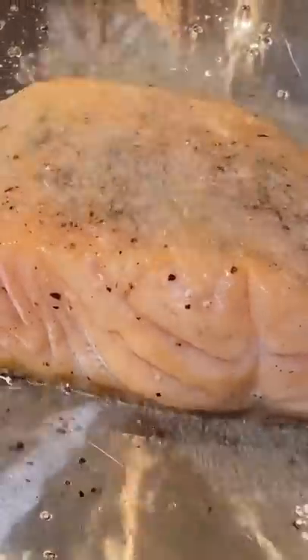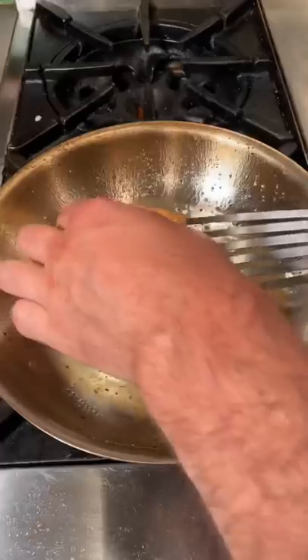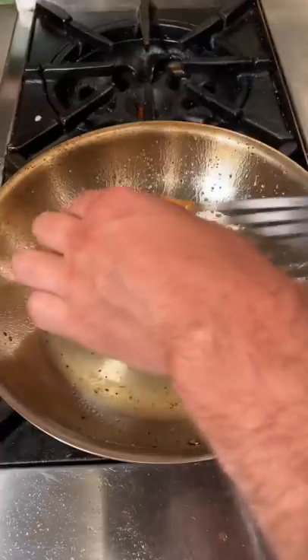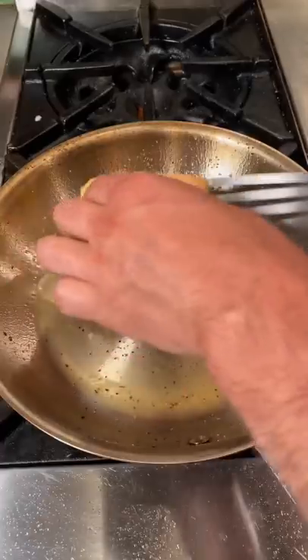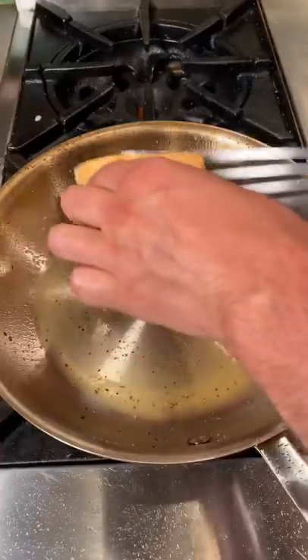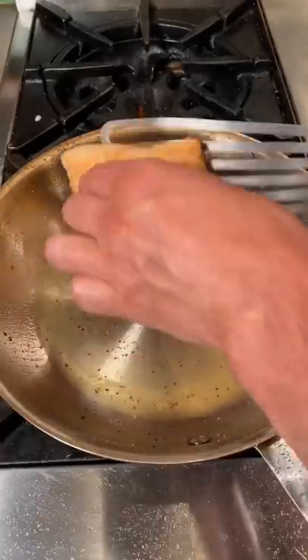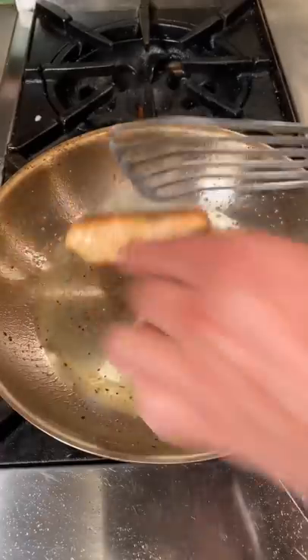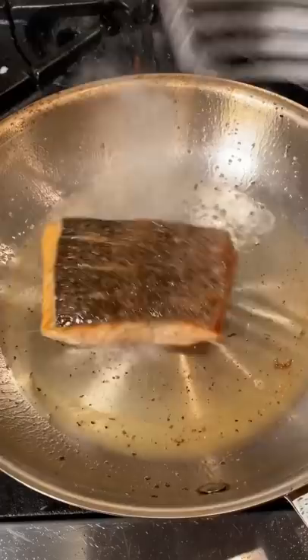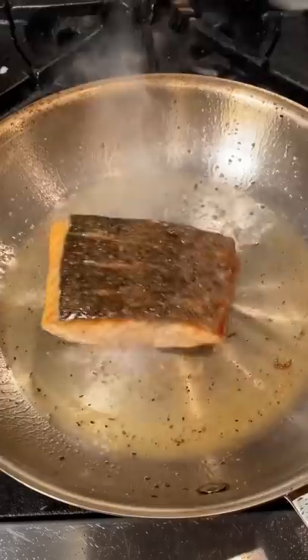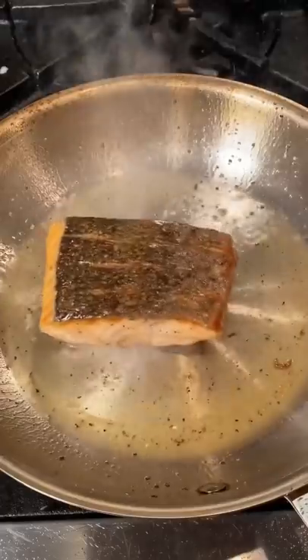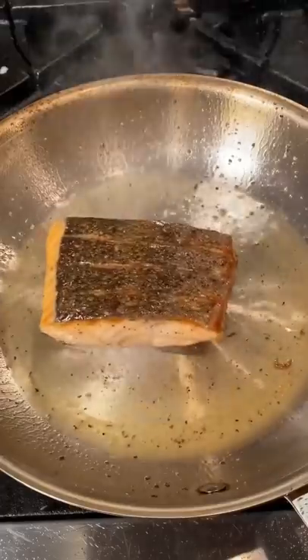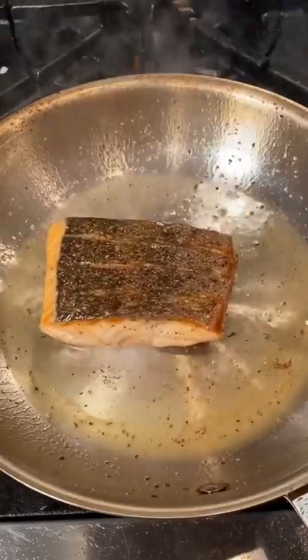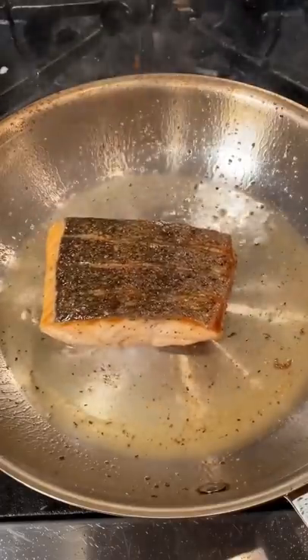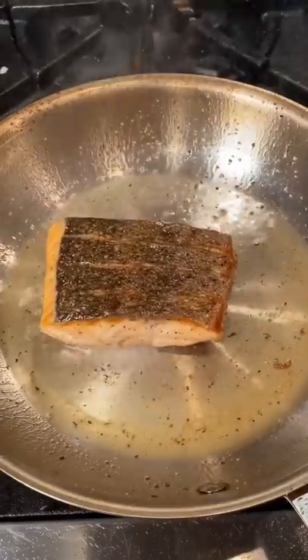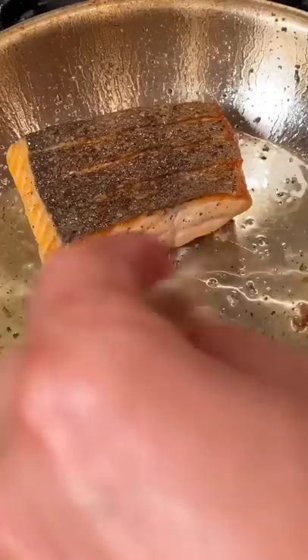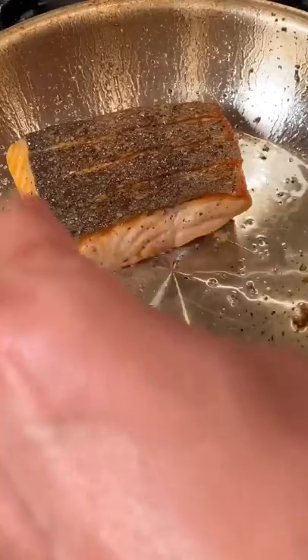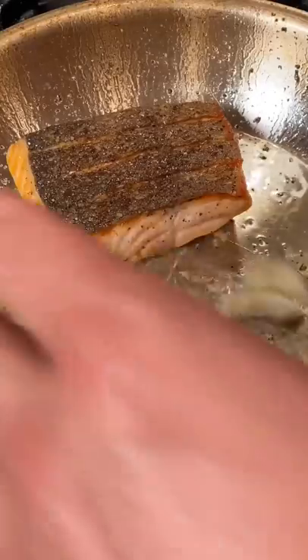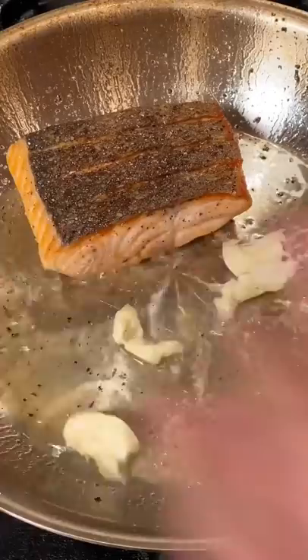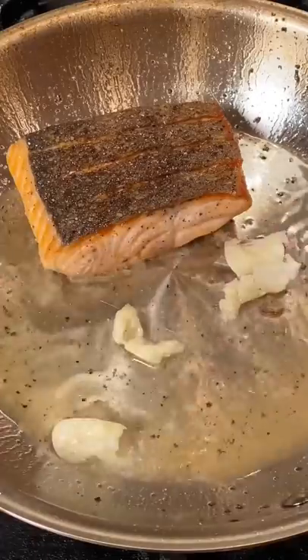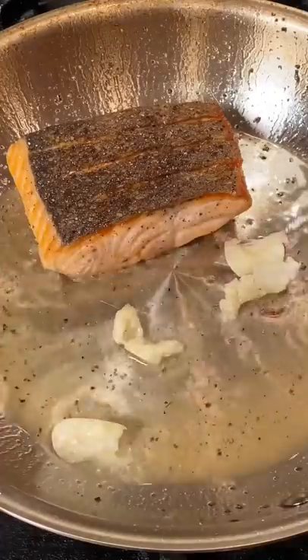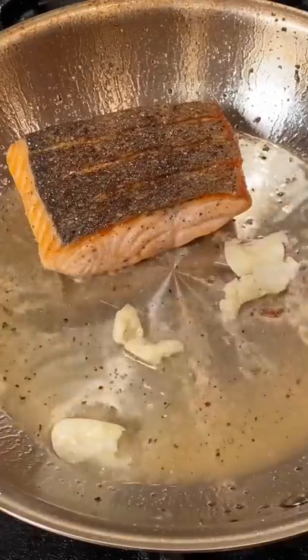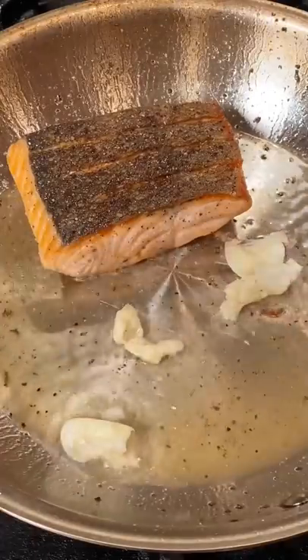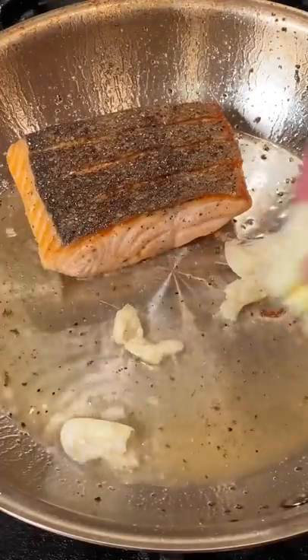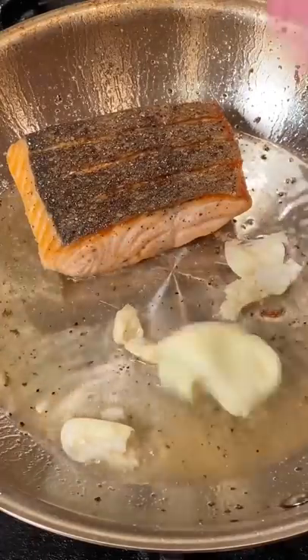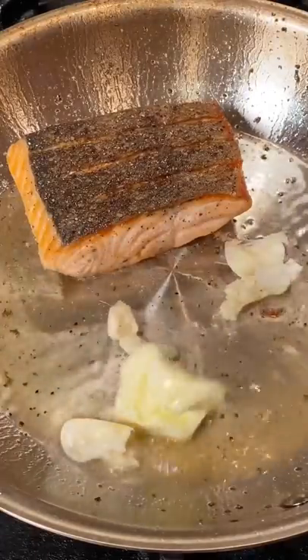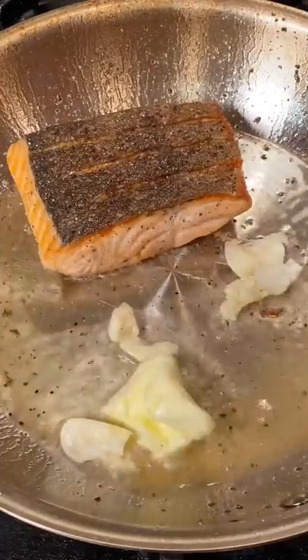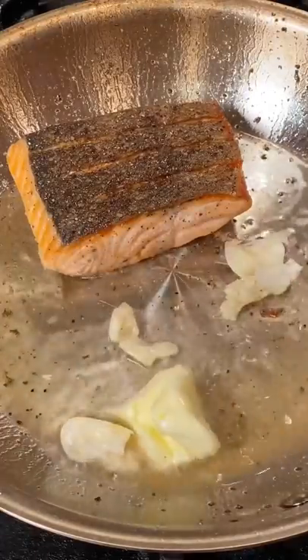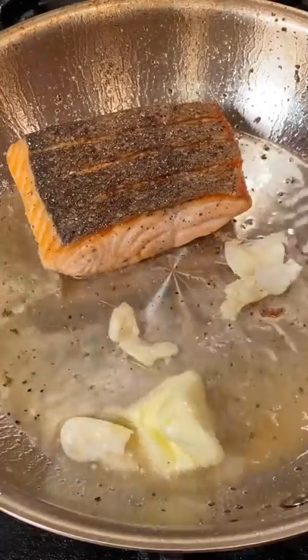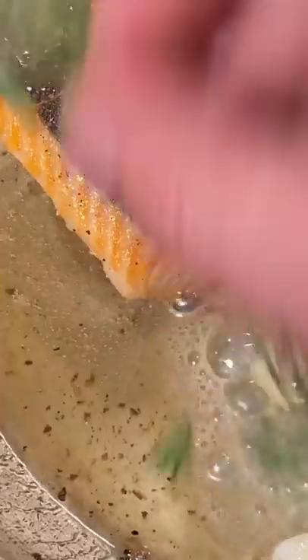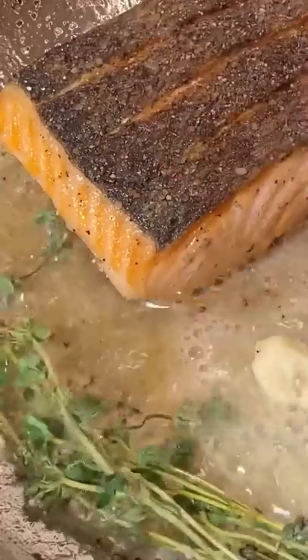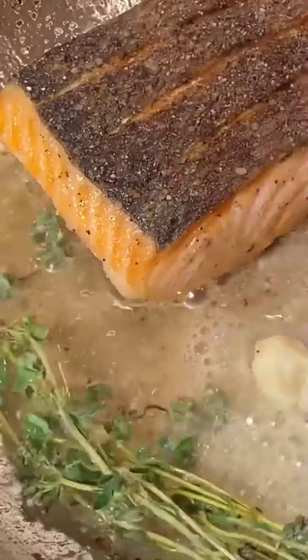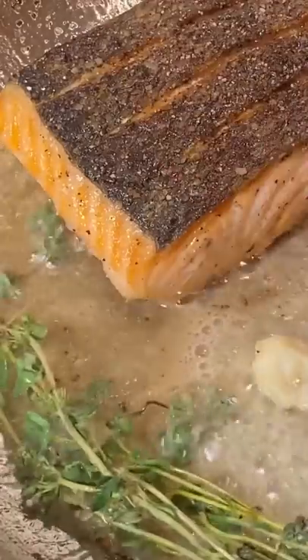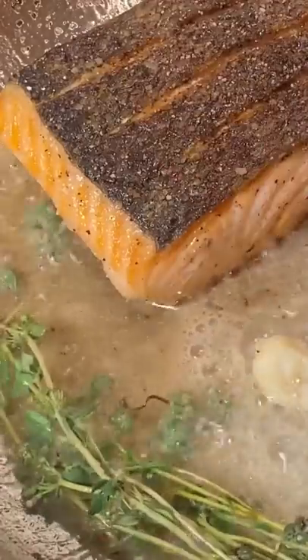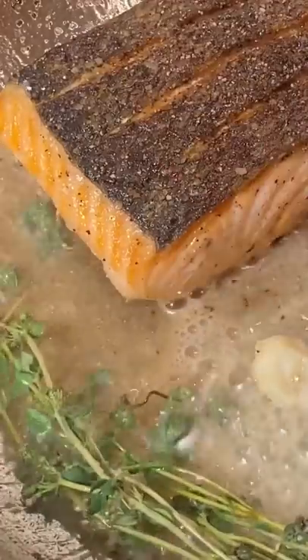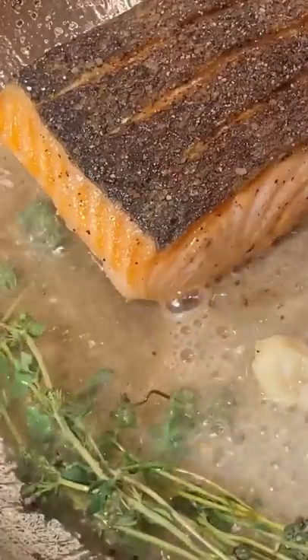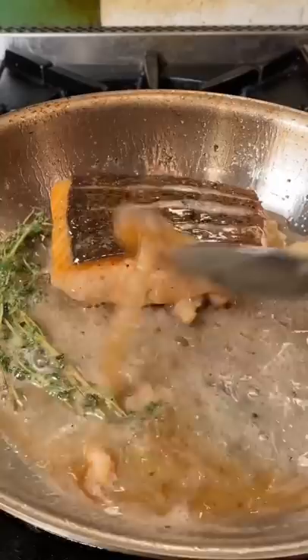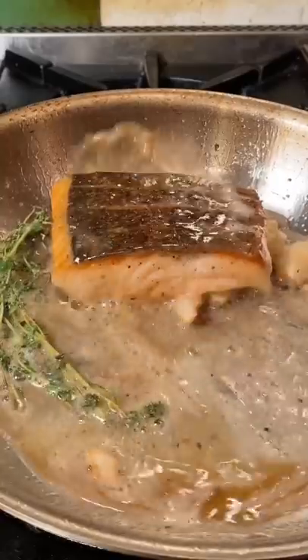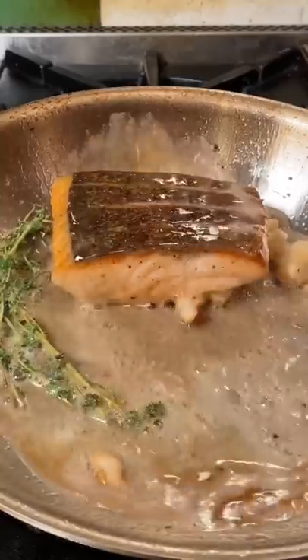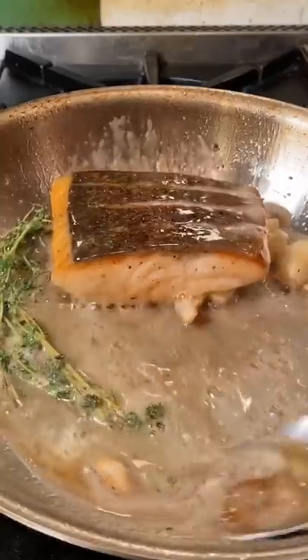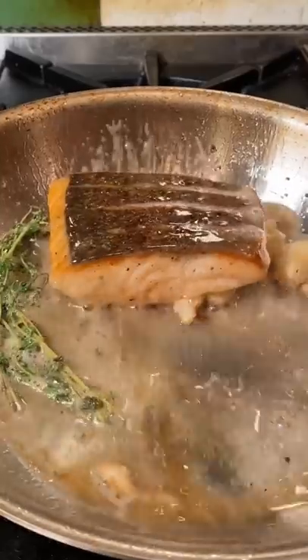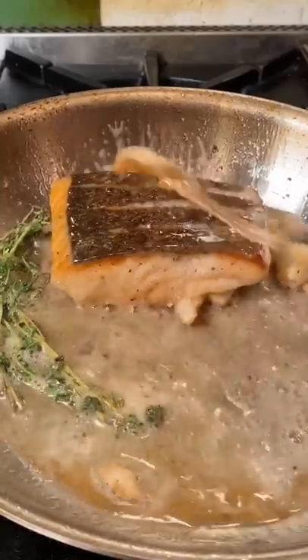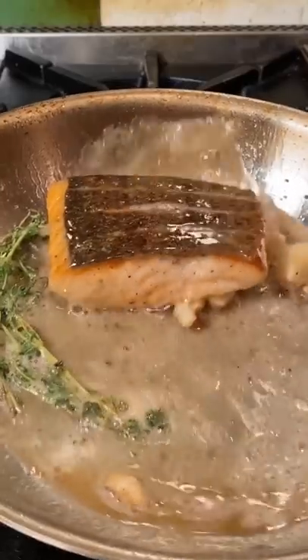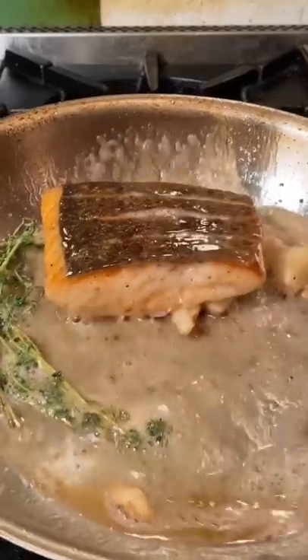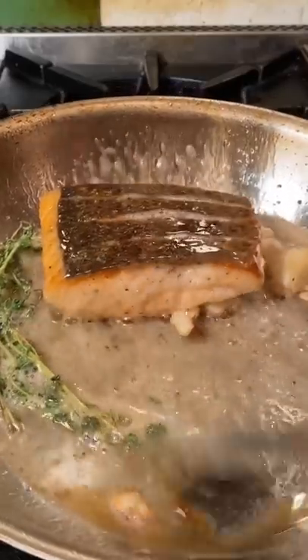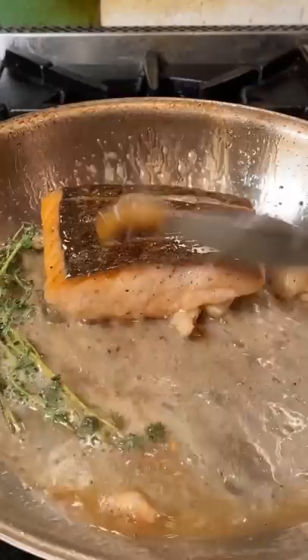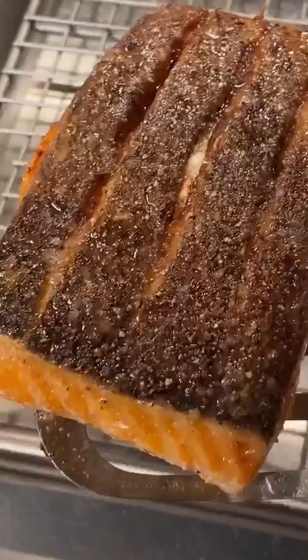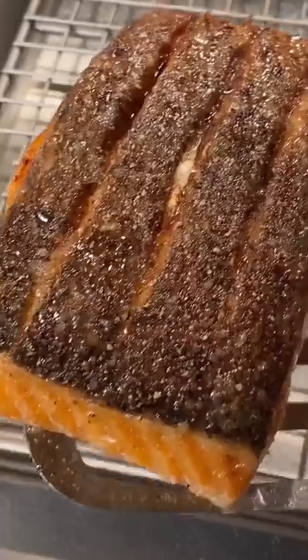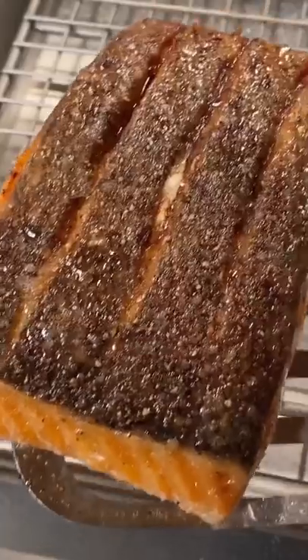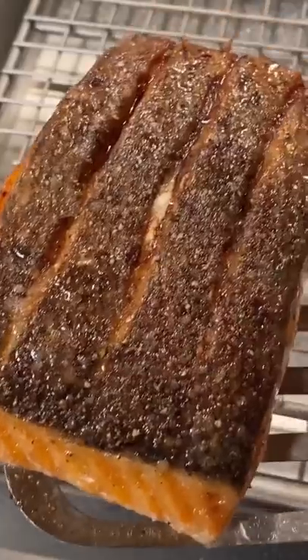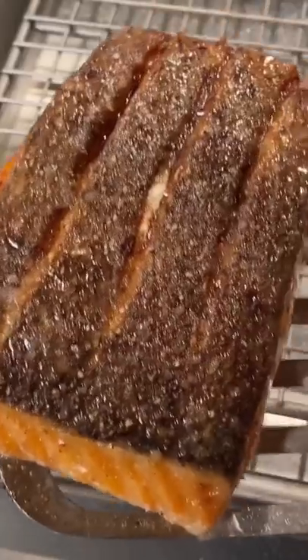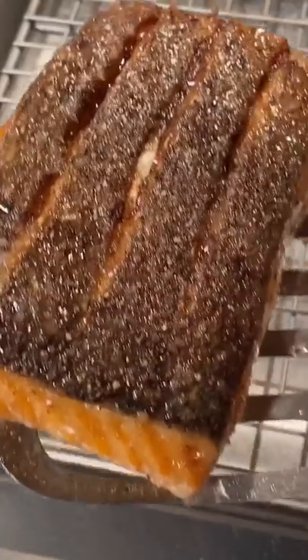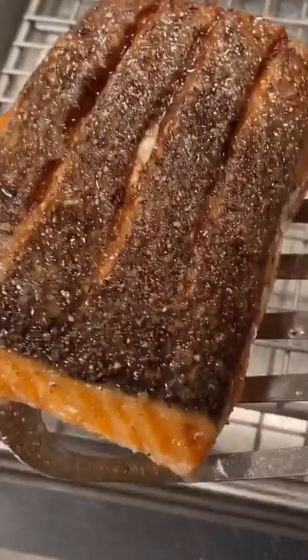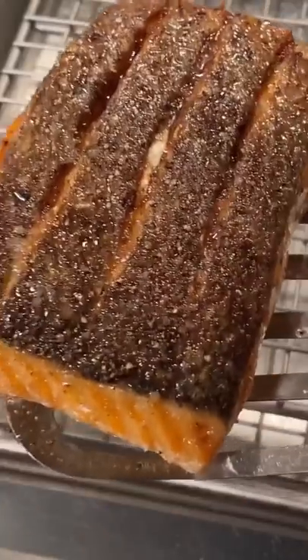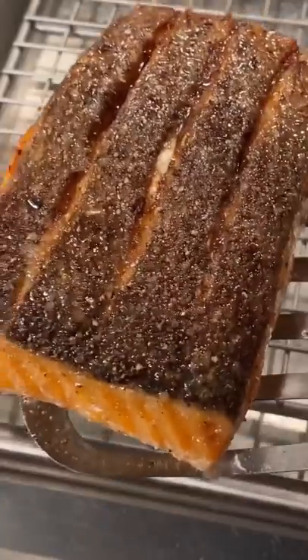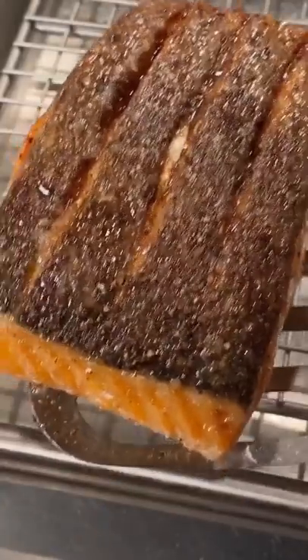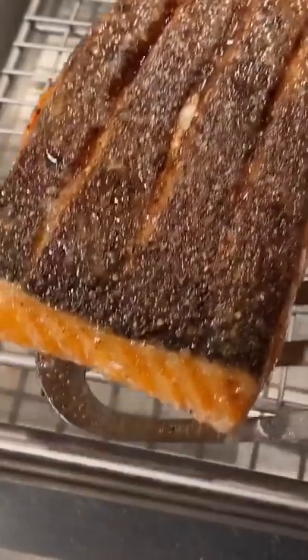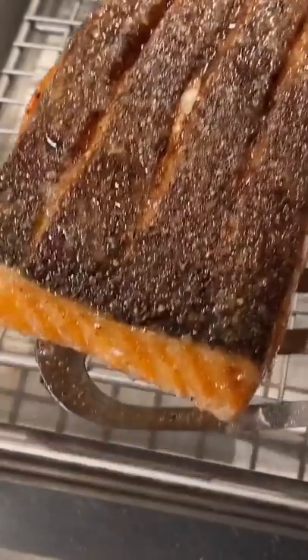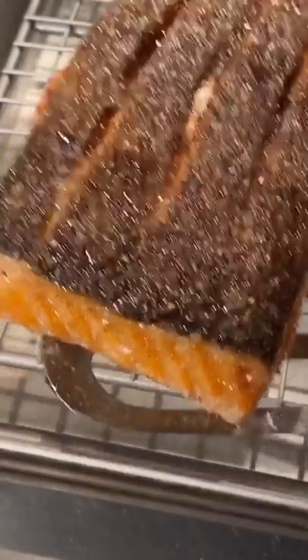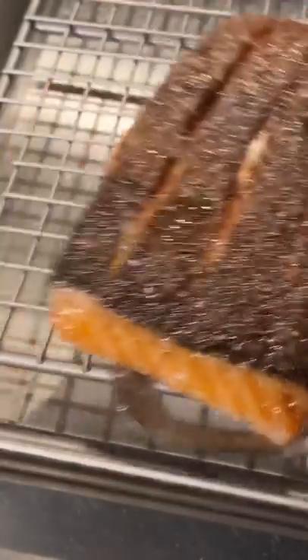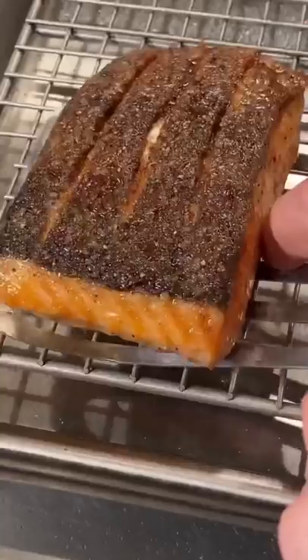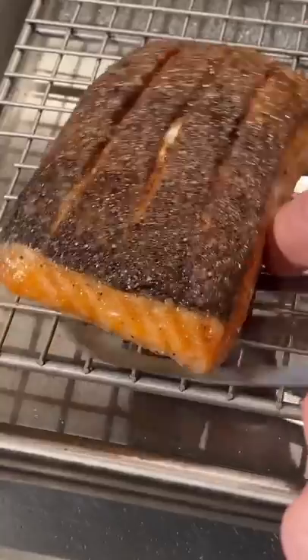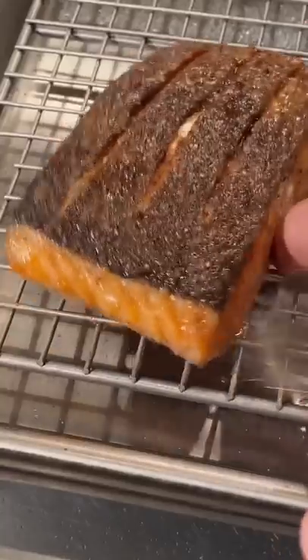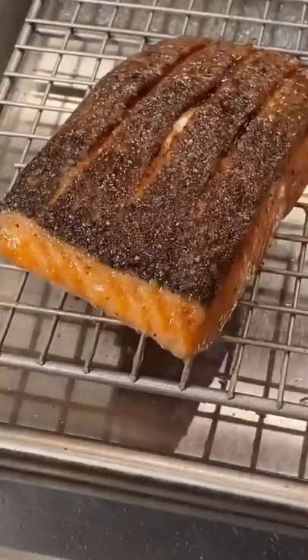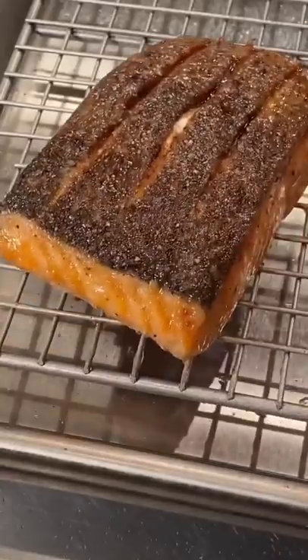Five minutes later and flip. Crush garlic, tablespoon butter, fresh thyme. Pan back and baste. Baste until 120 internal and rest.